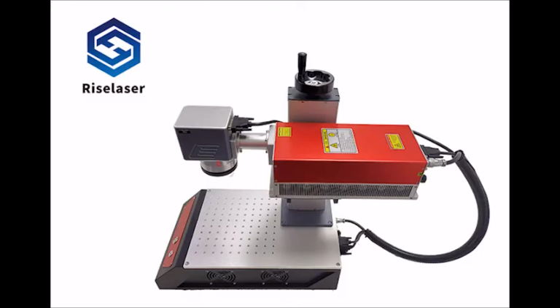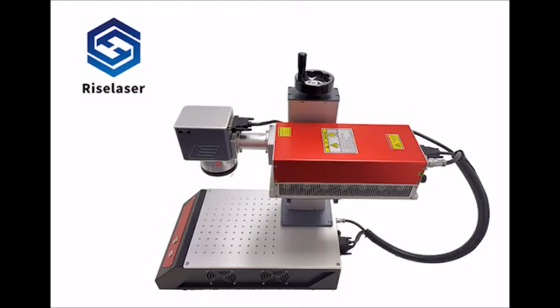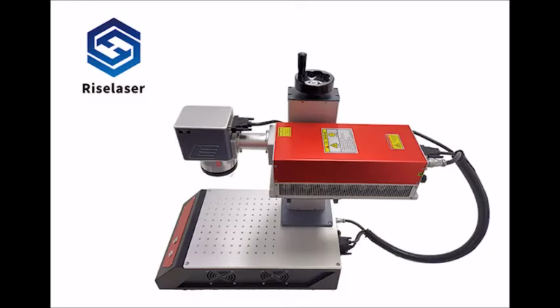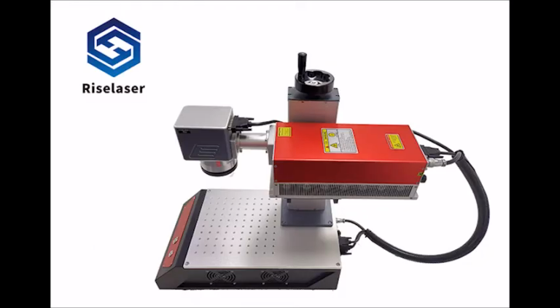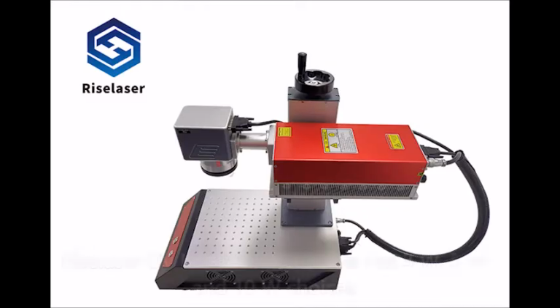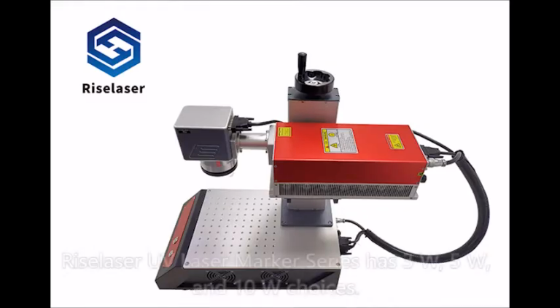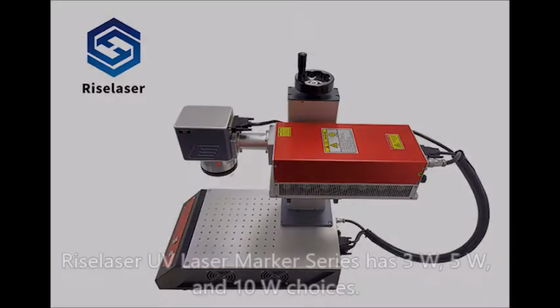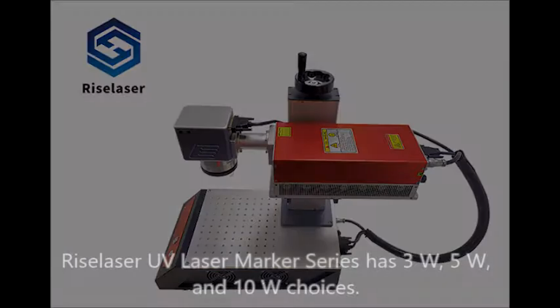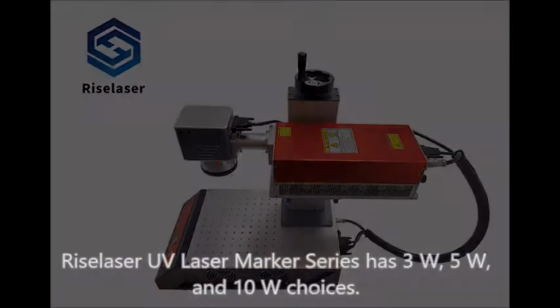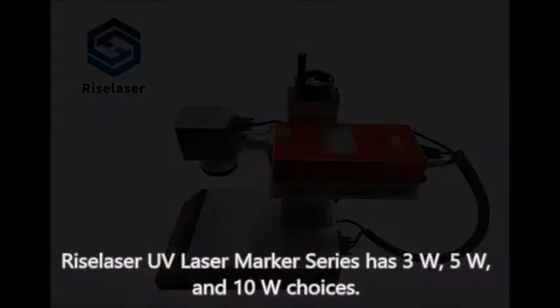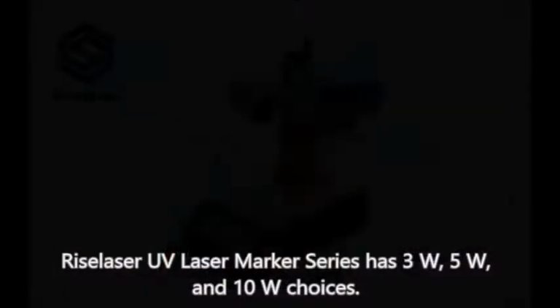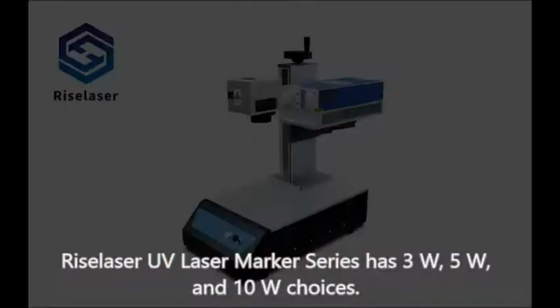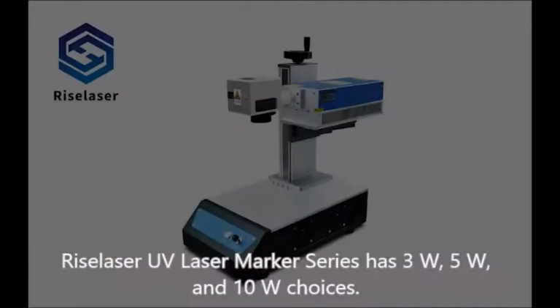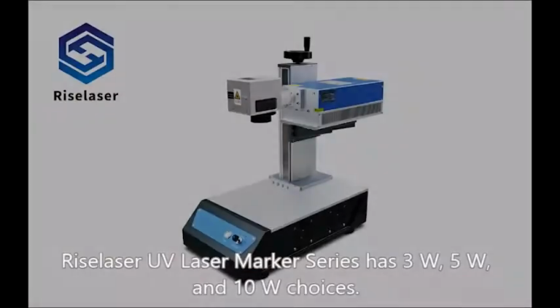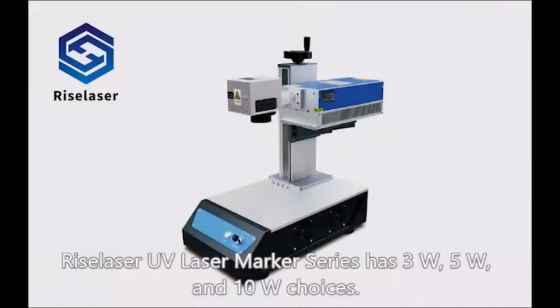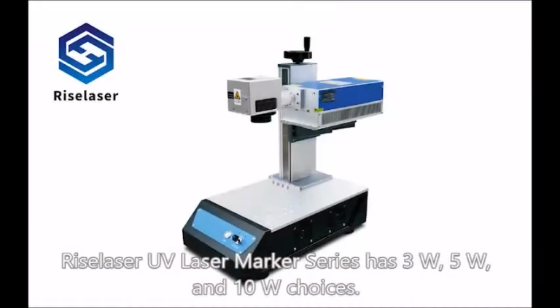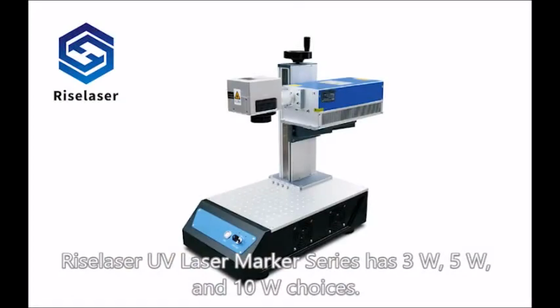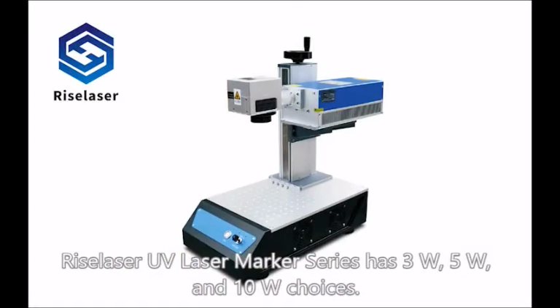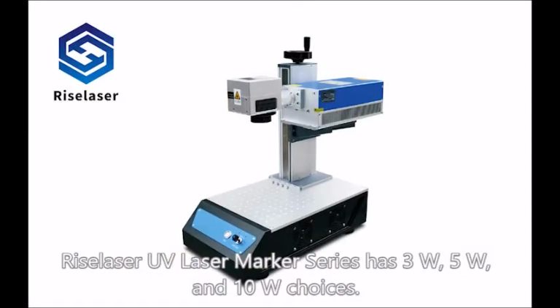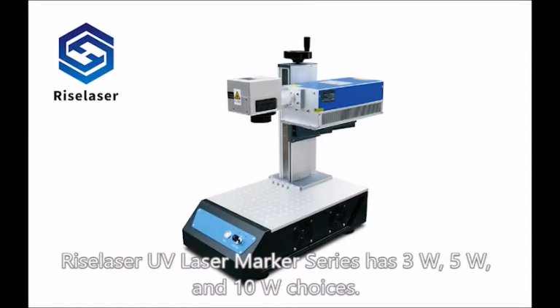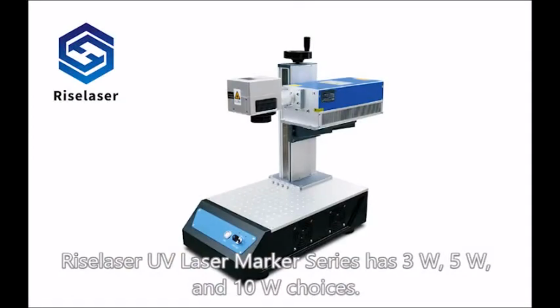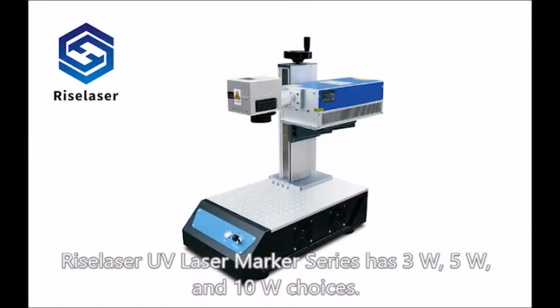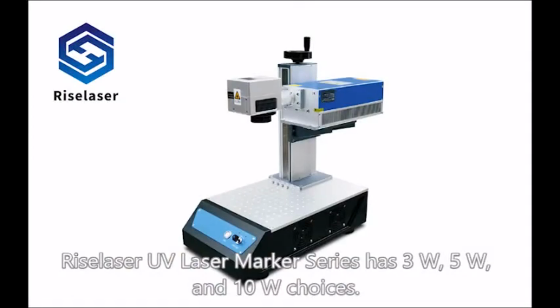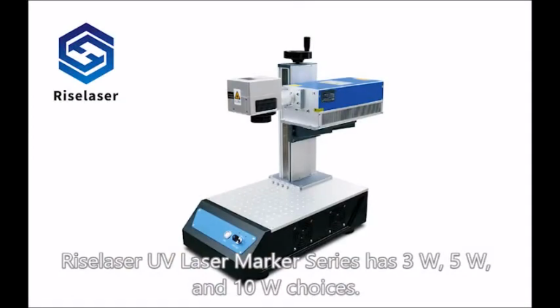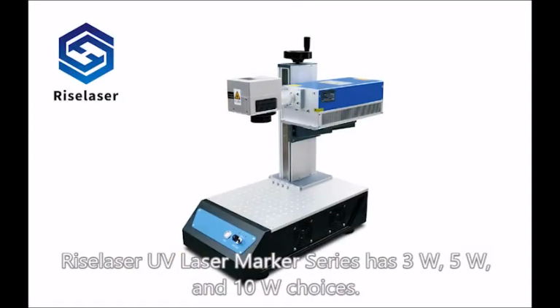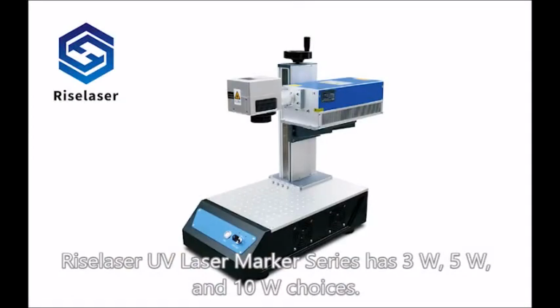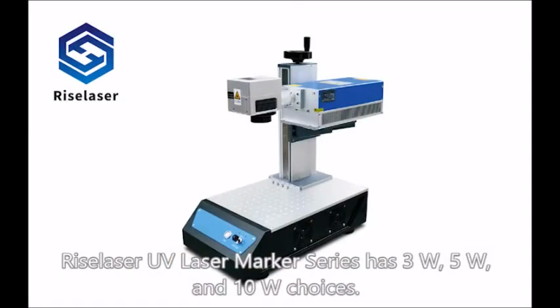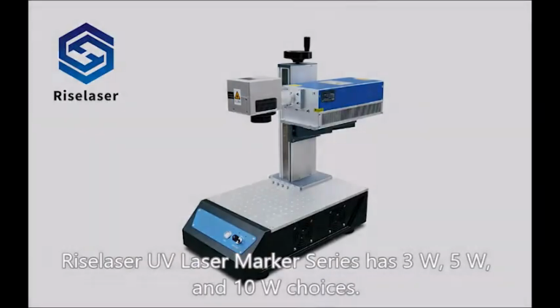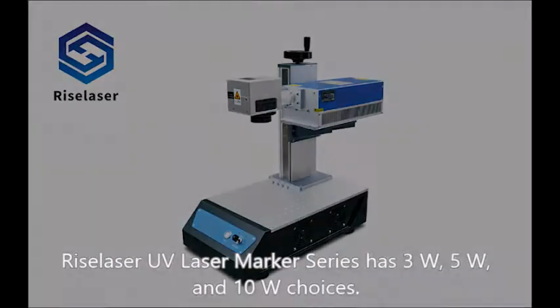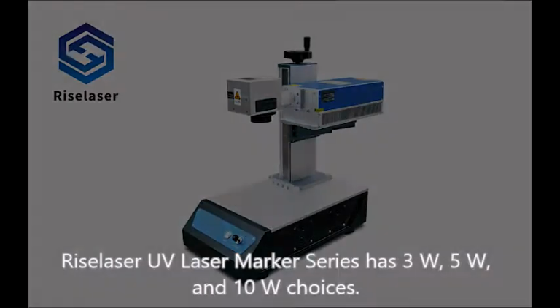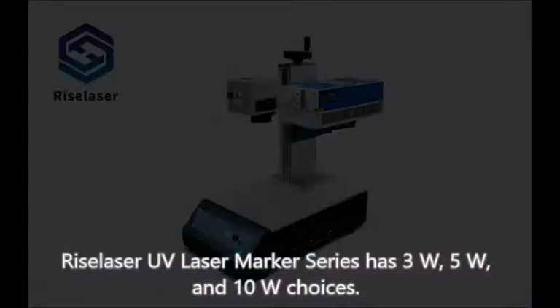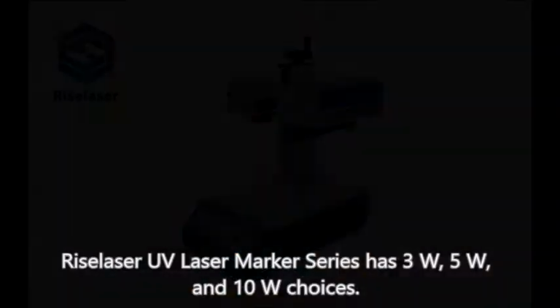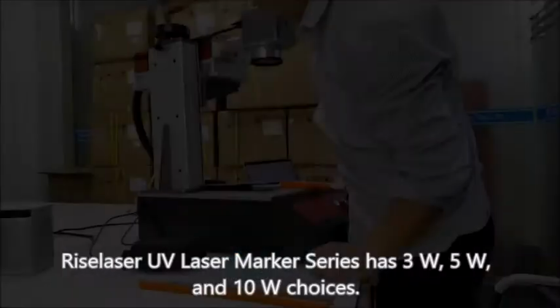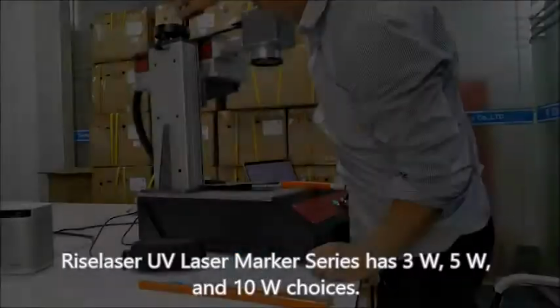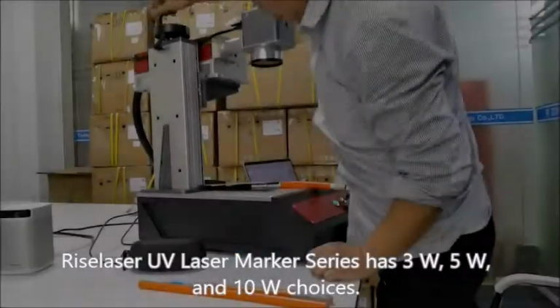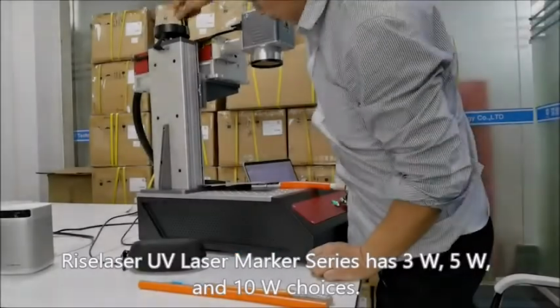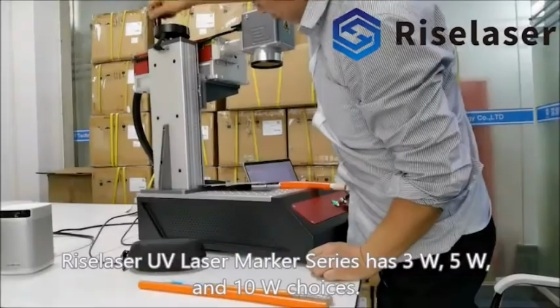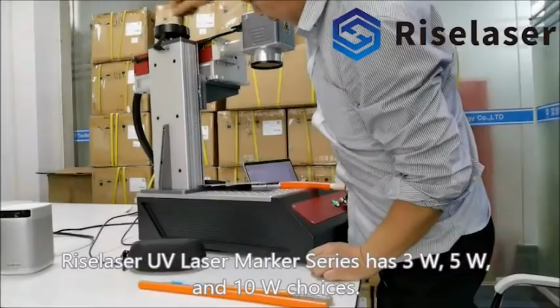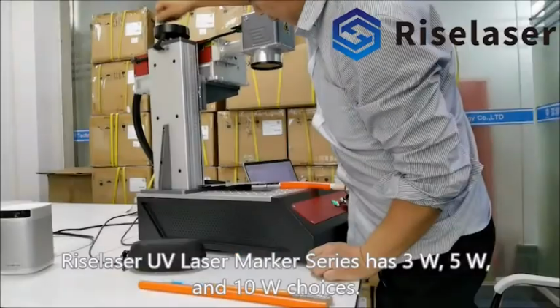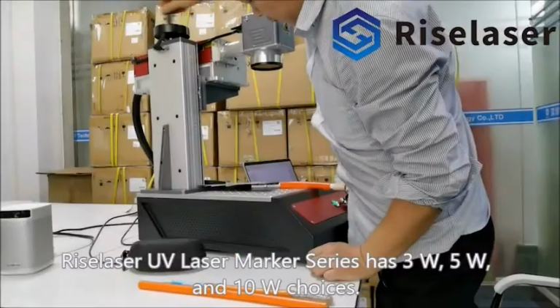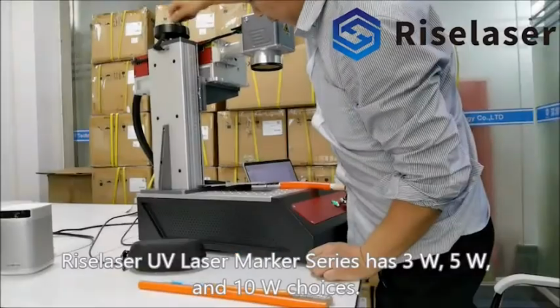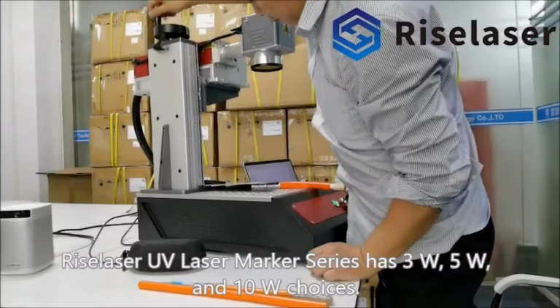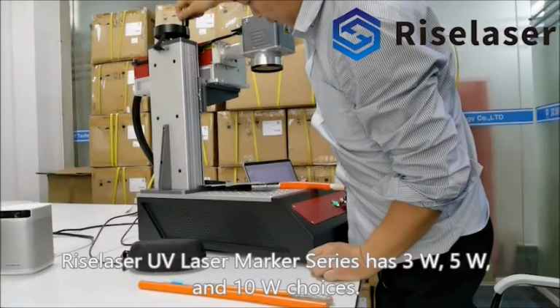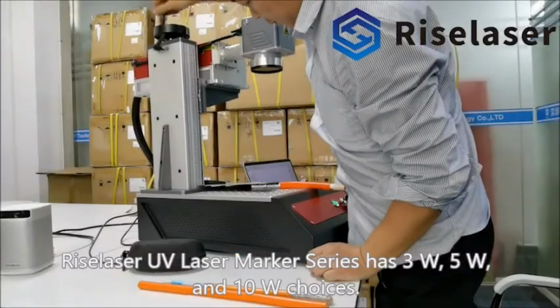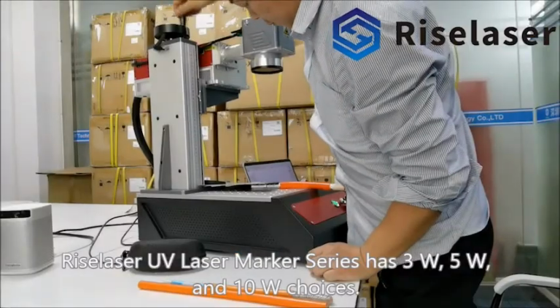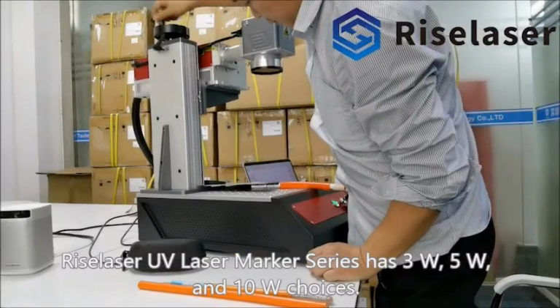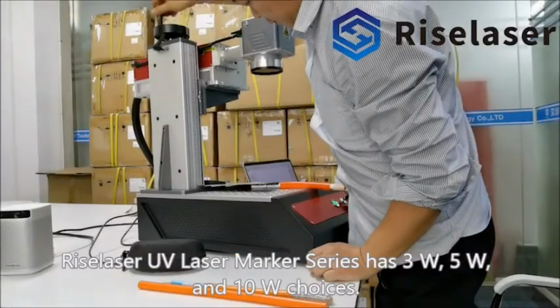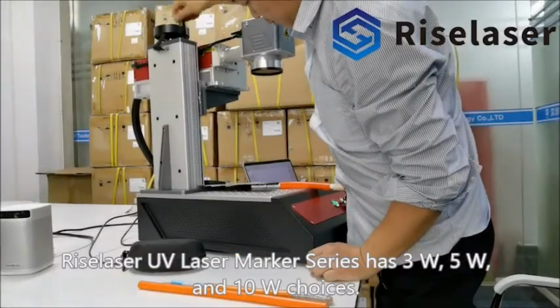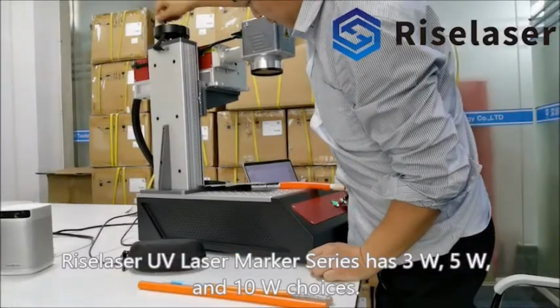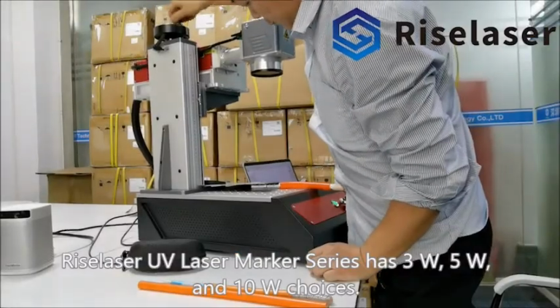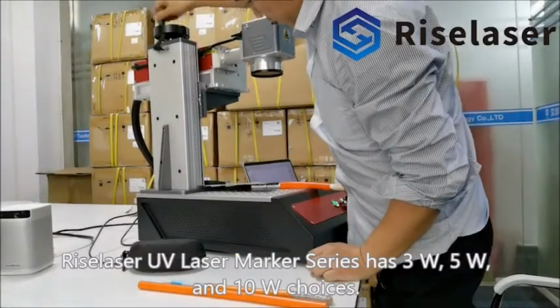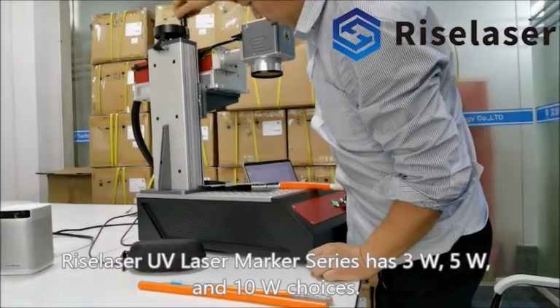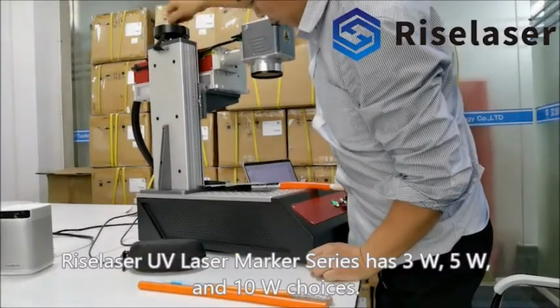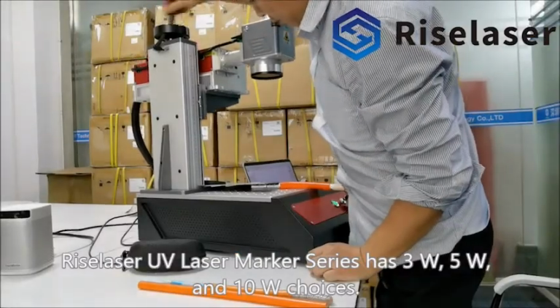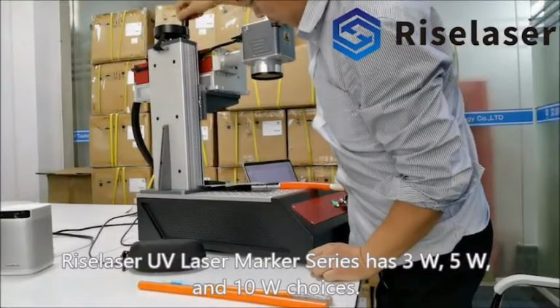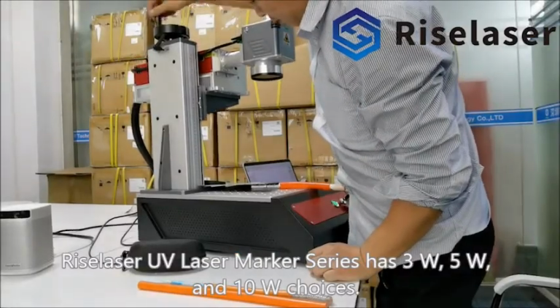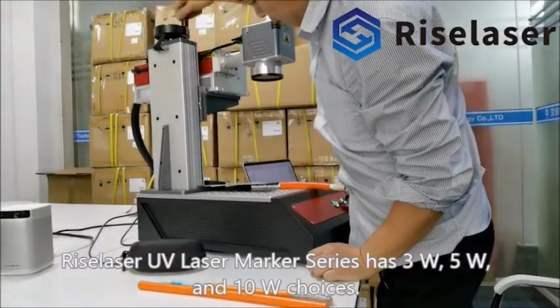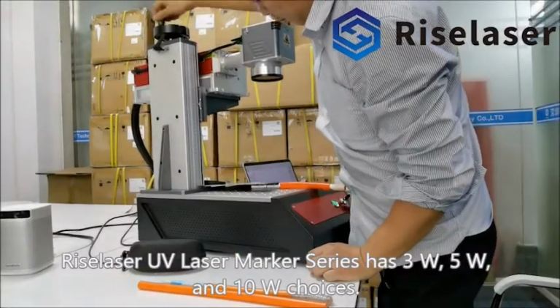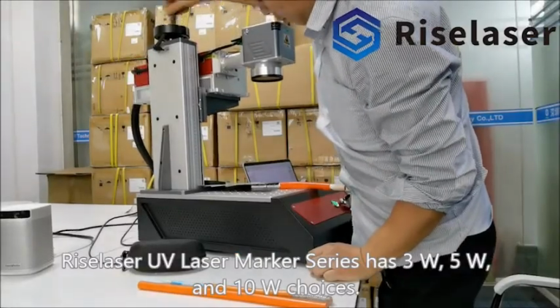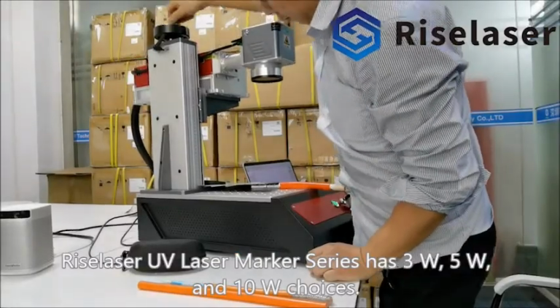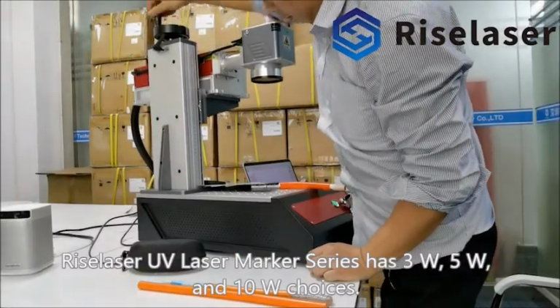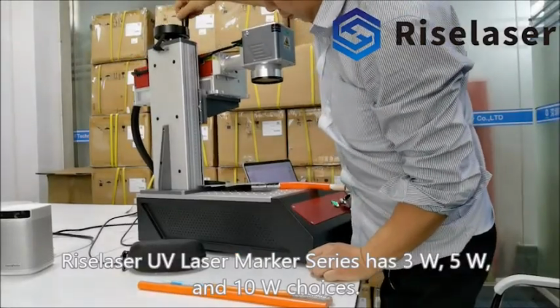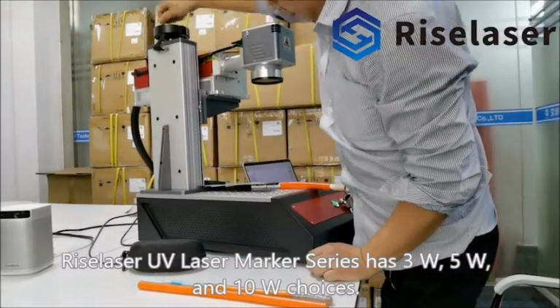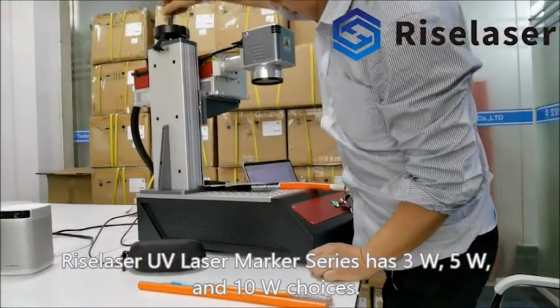Risa laser UV laser marker series has 3 watts, 5 watts, and 10 watts choices.